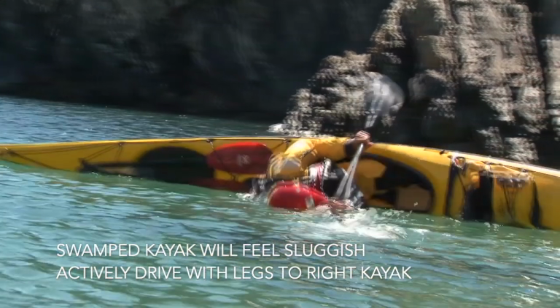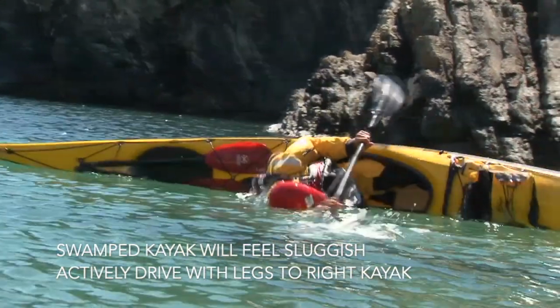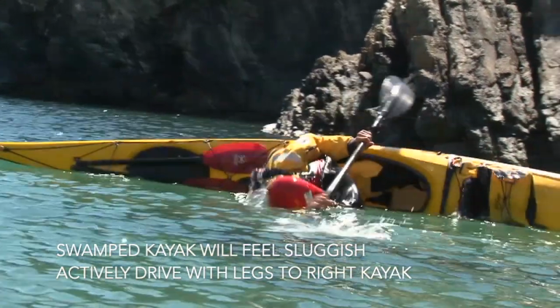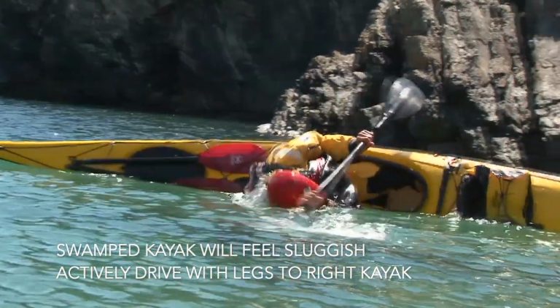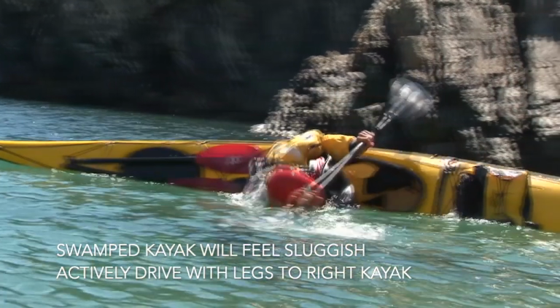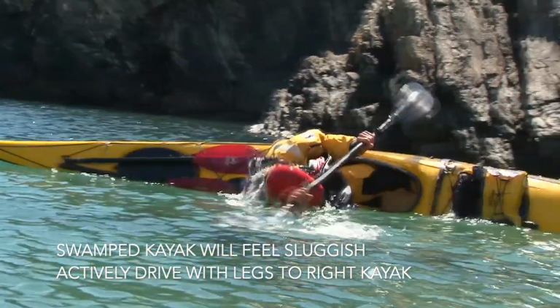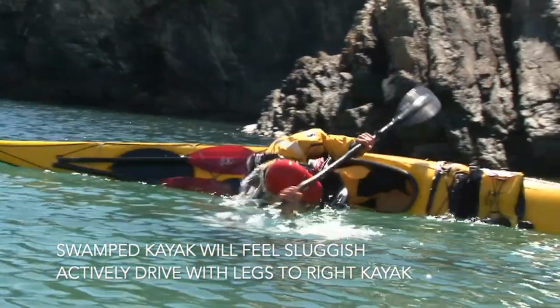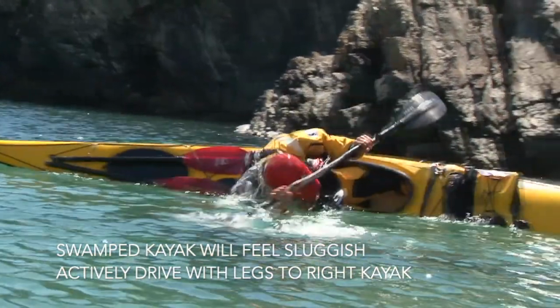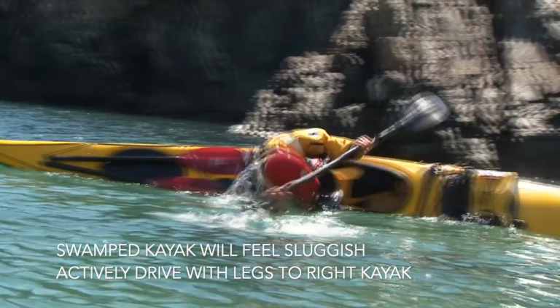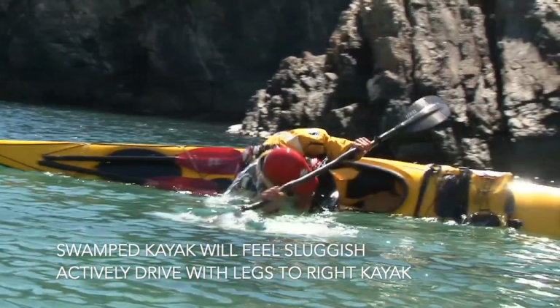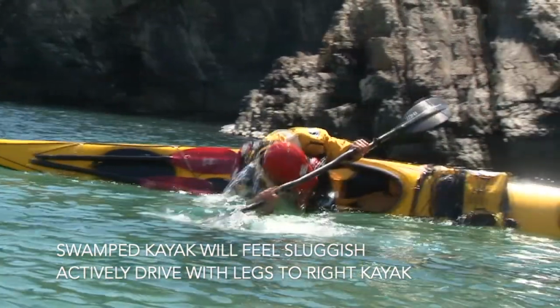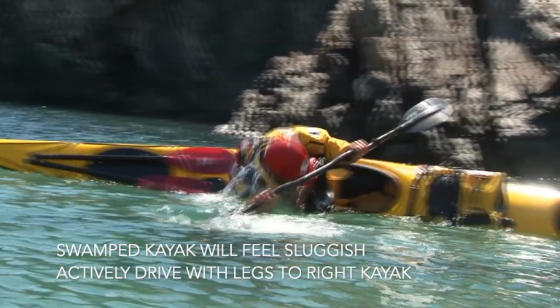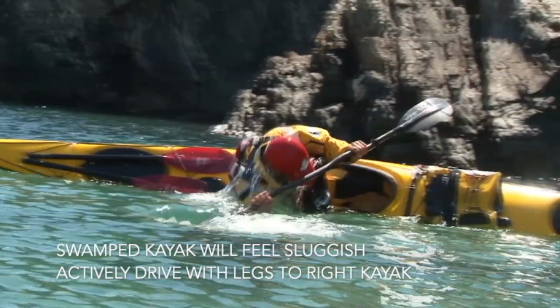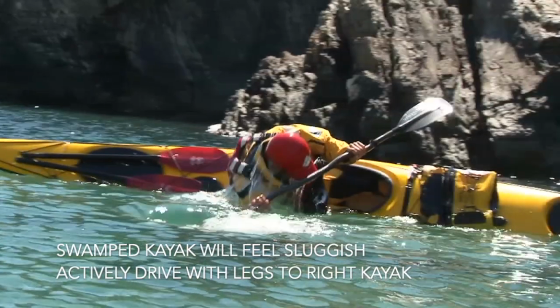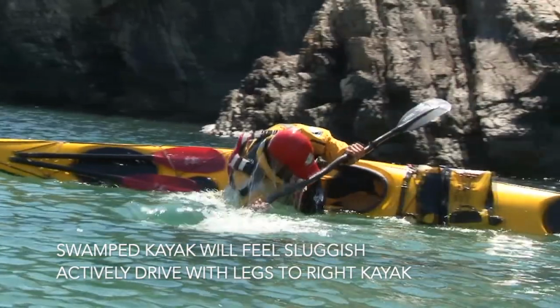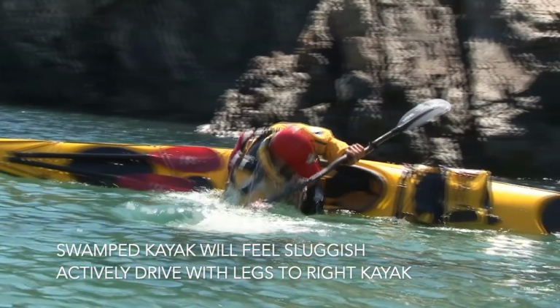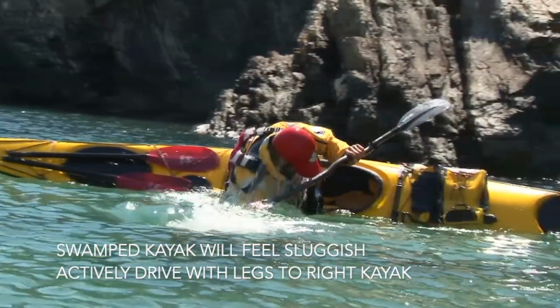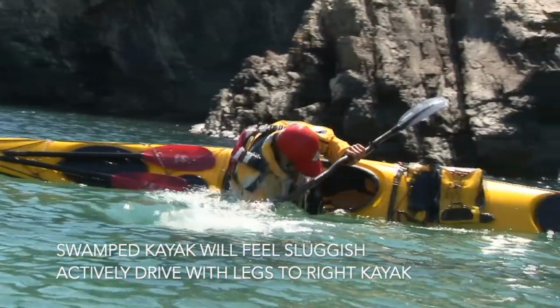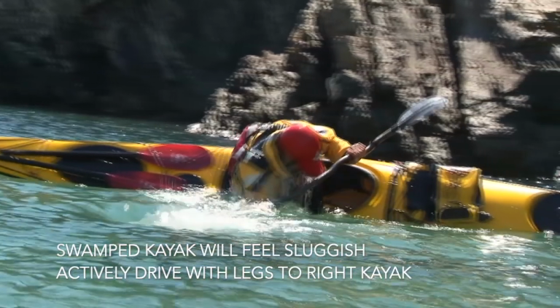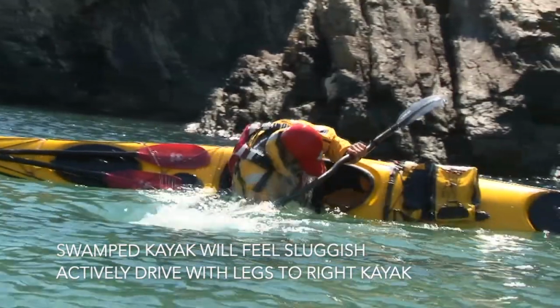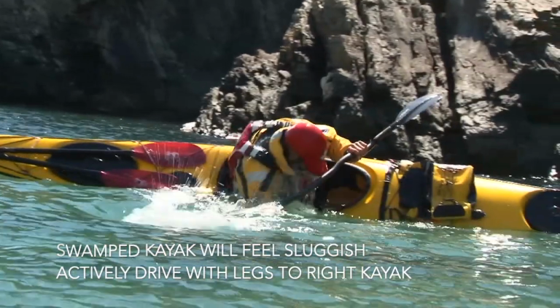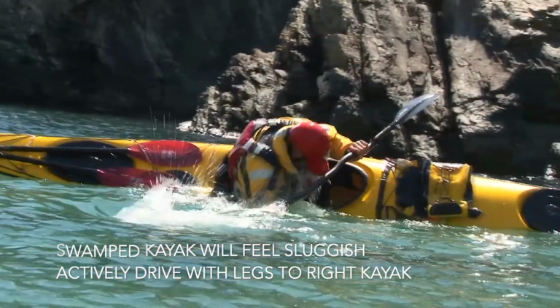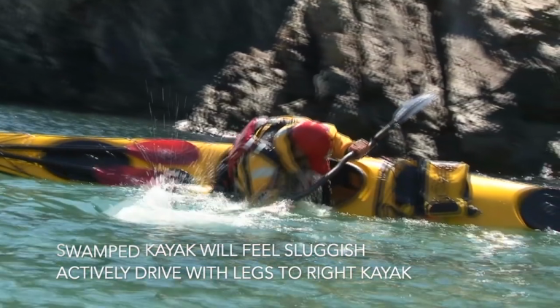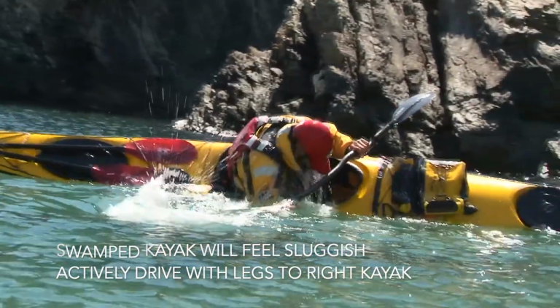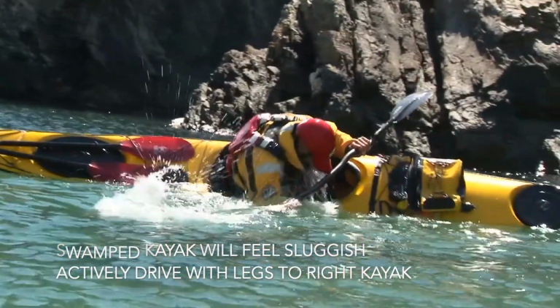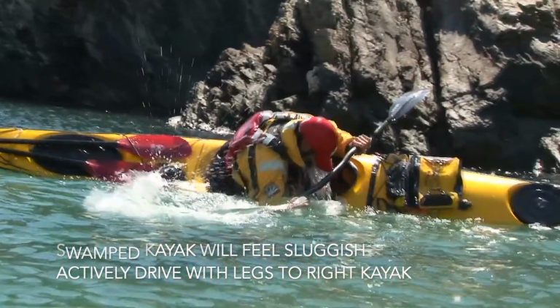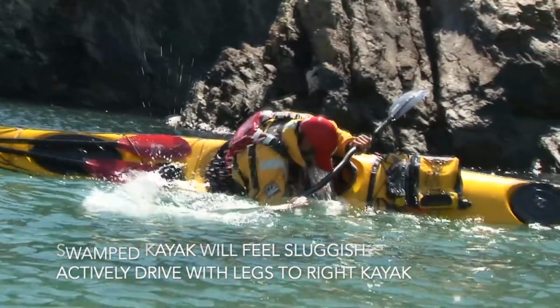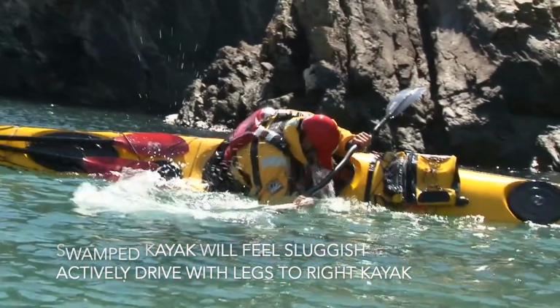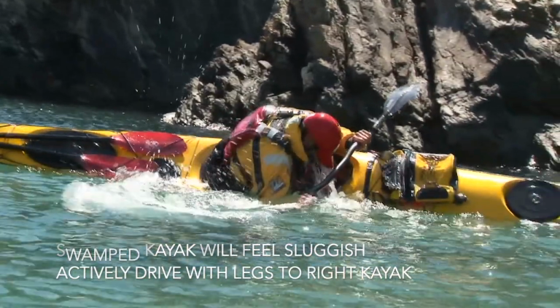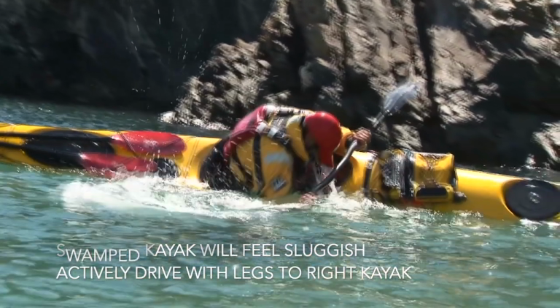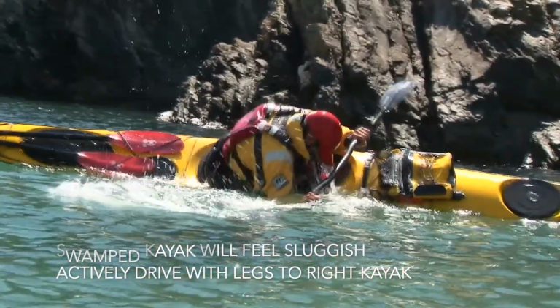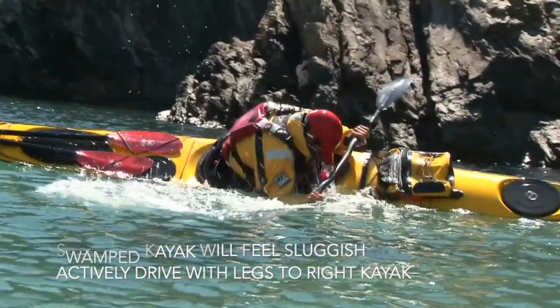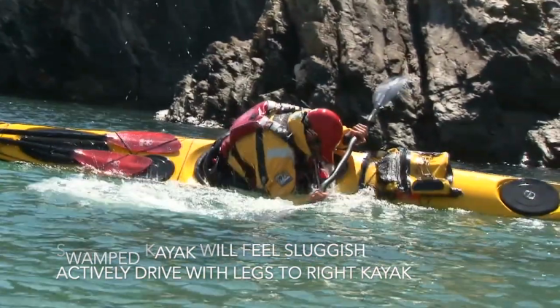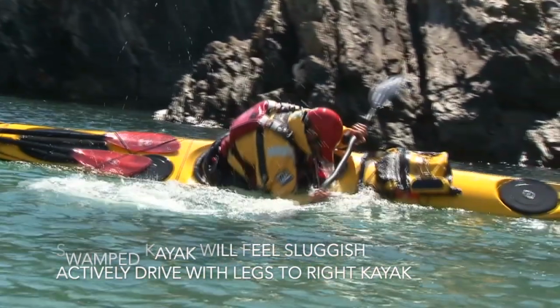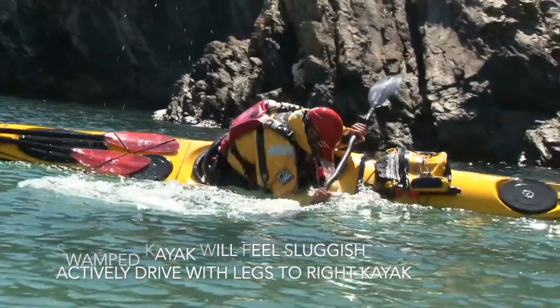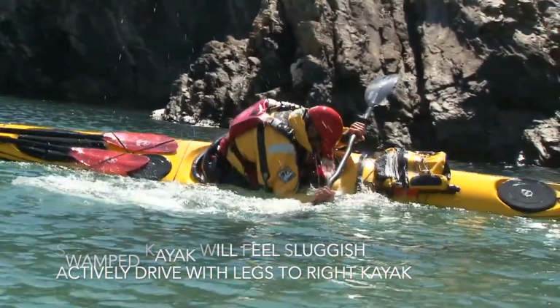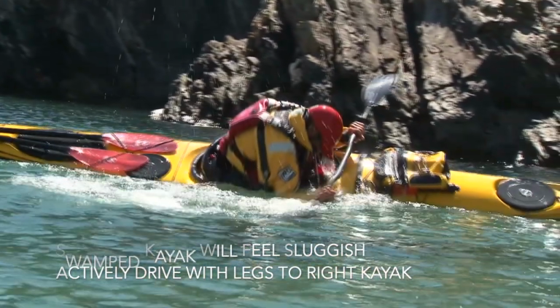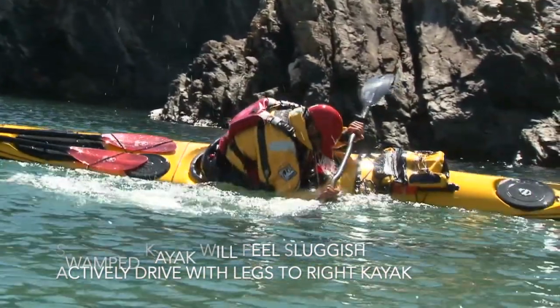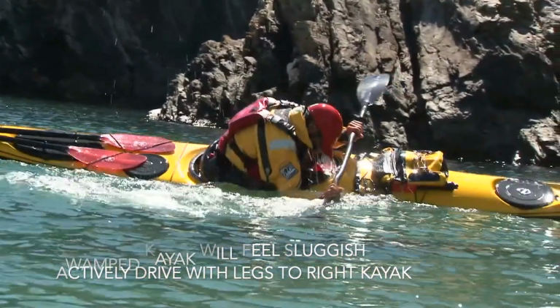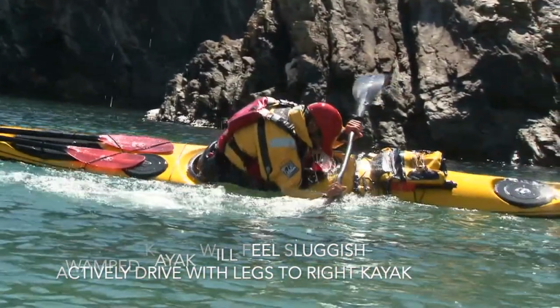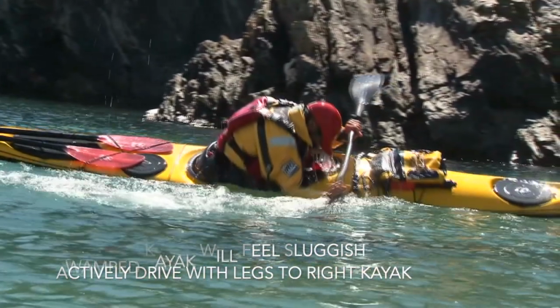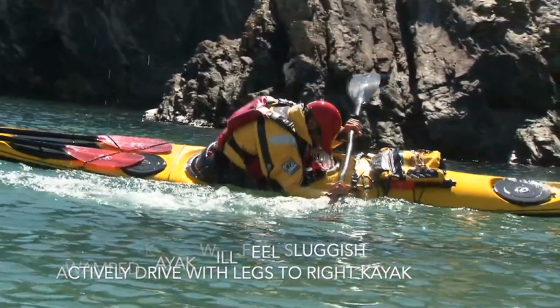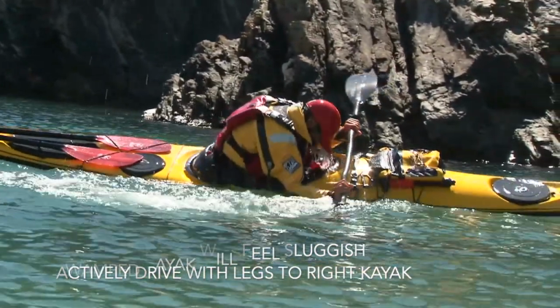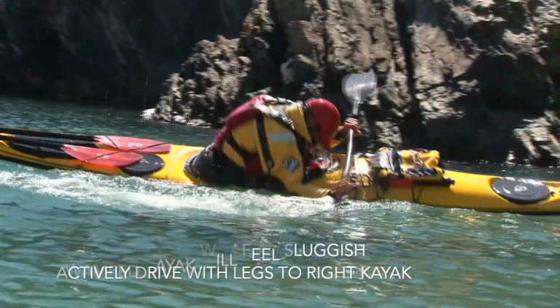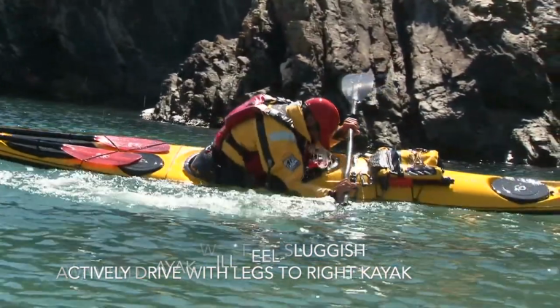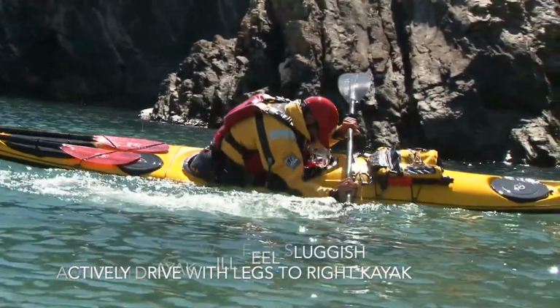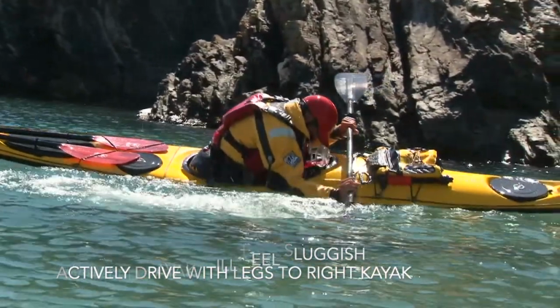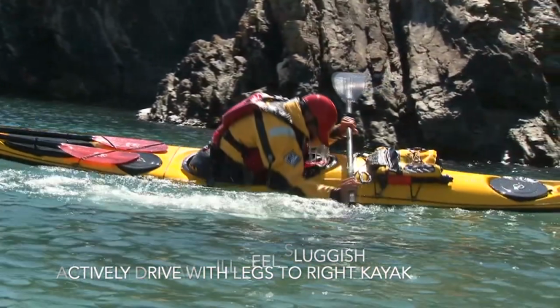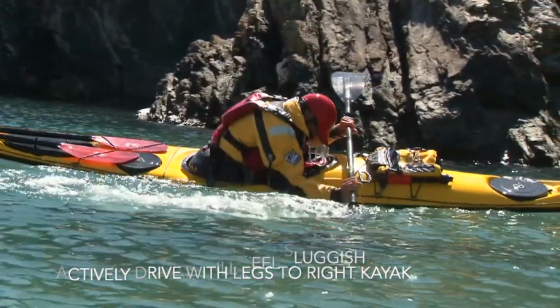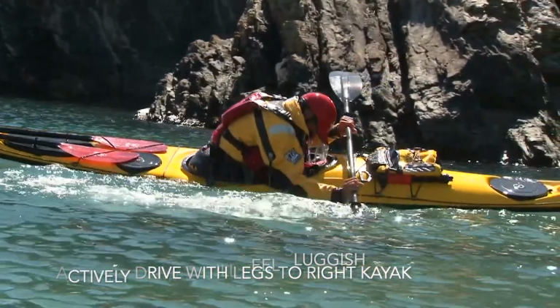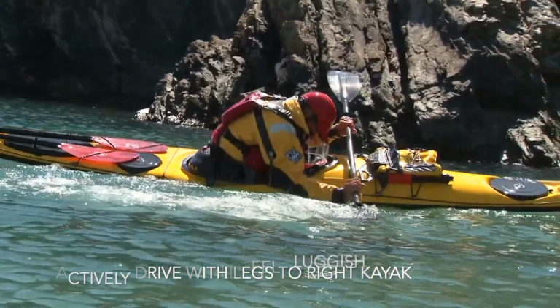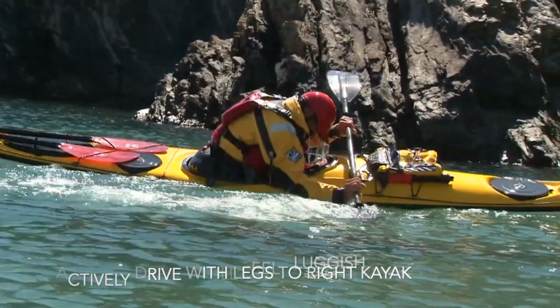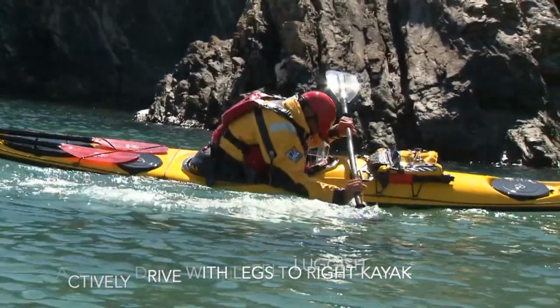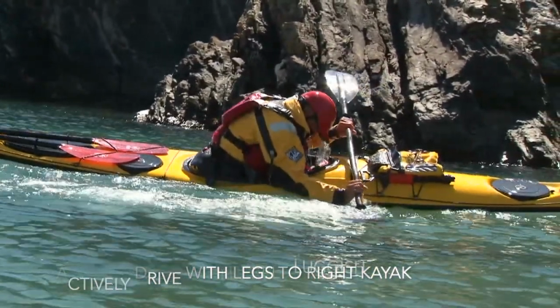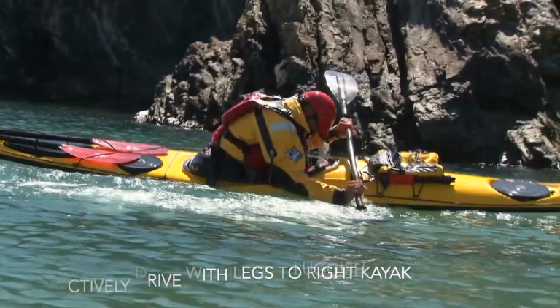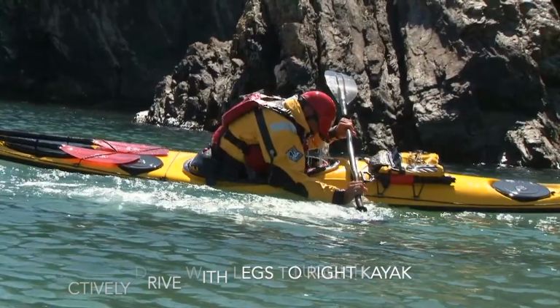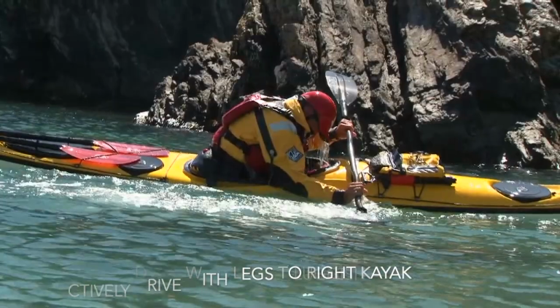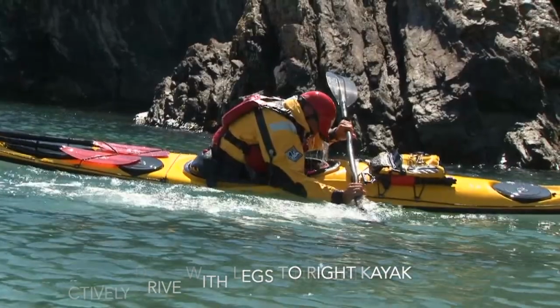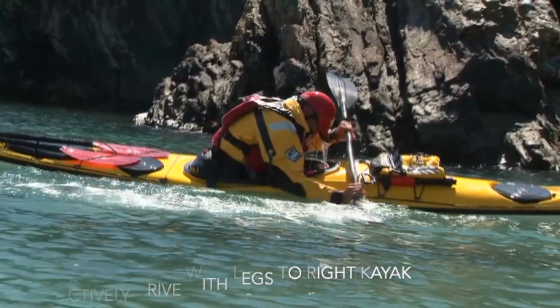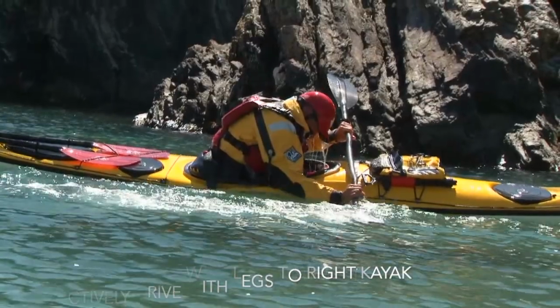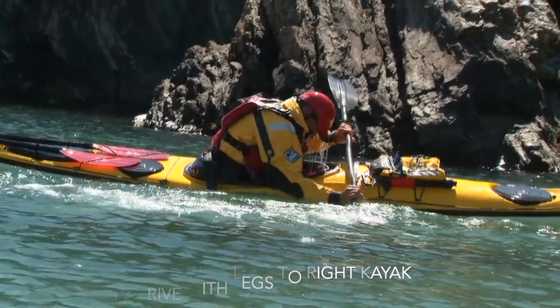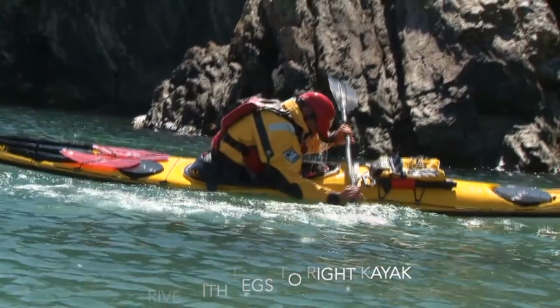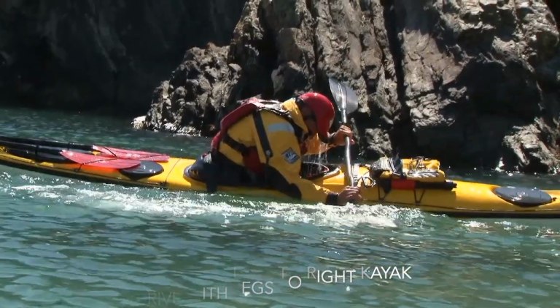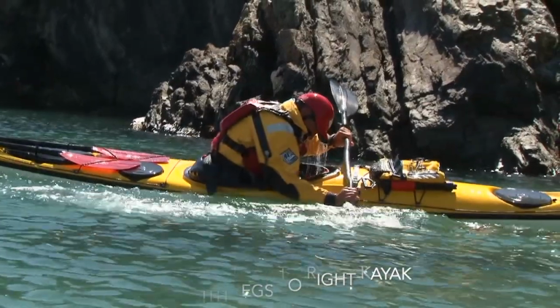When rolling, drive with the legs to right the kayak under you. Focus on a relaxed upper body, good head position and an effective sweep.